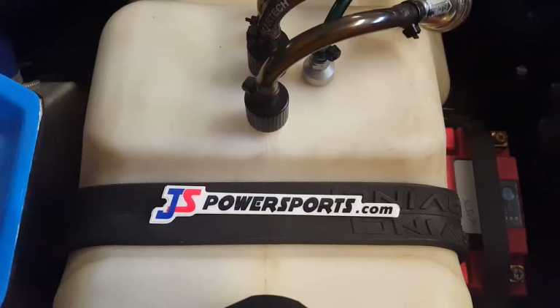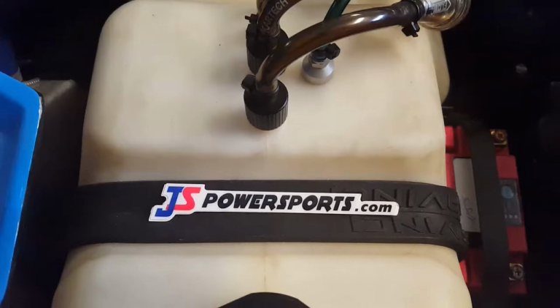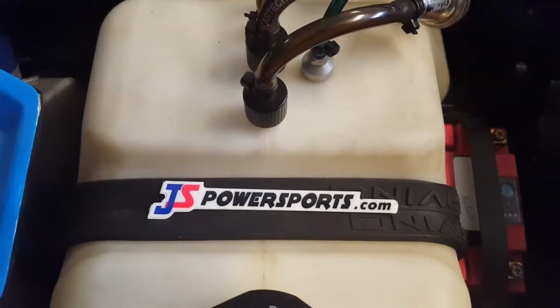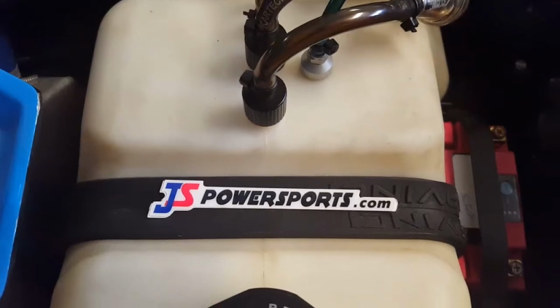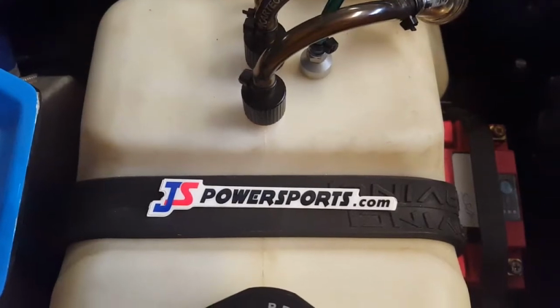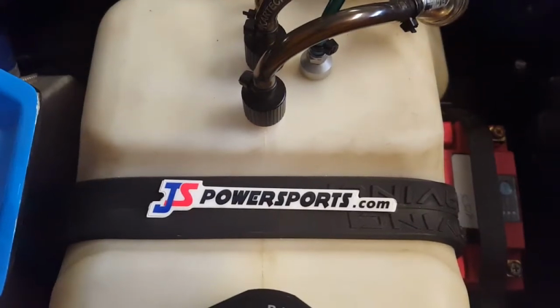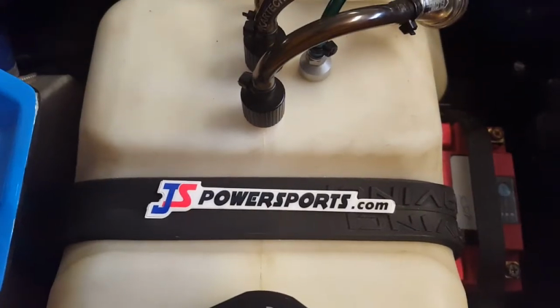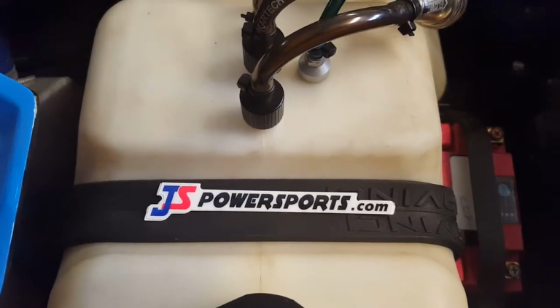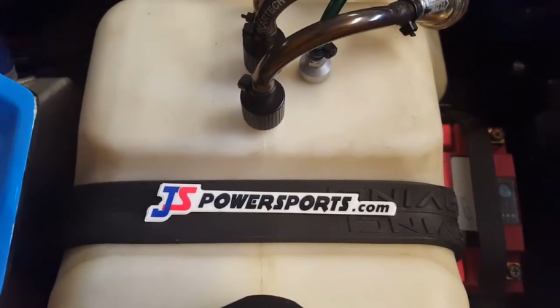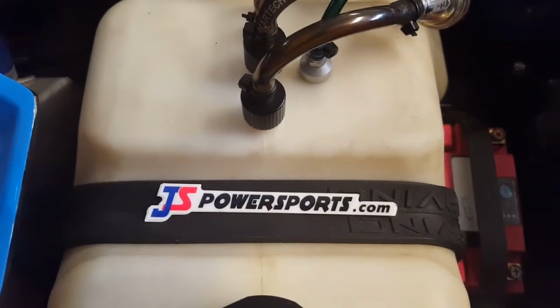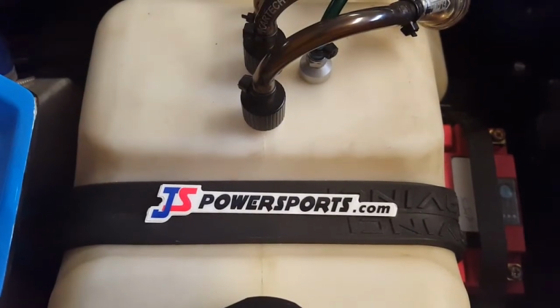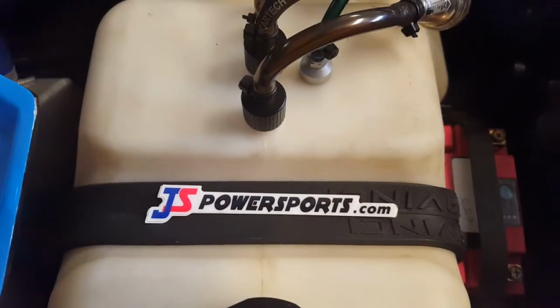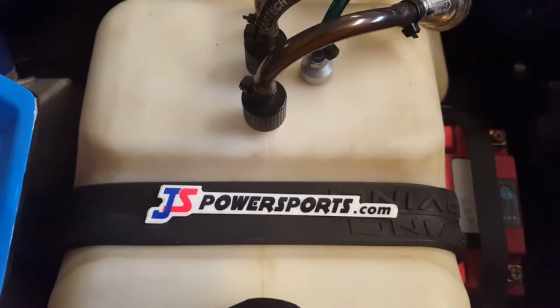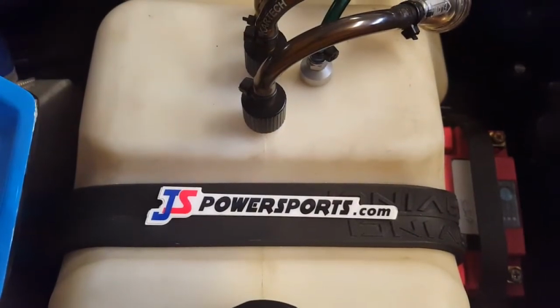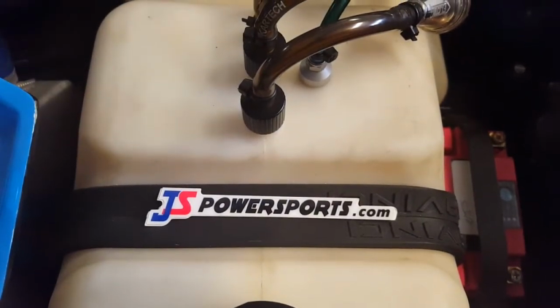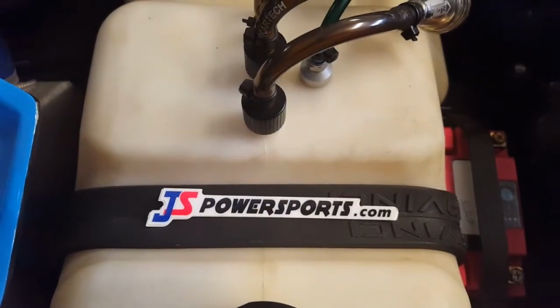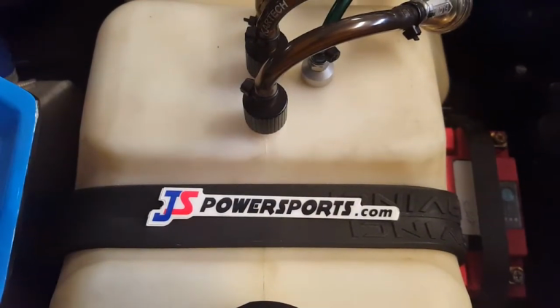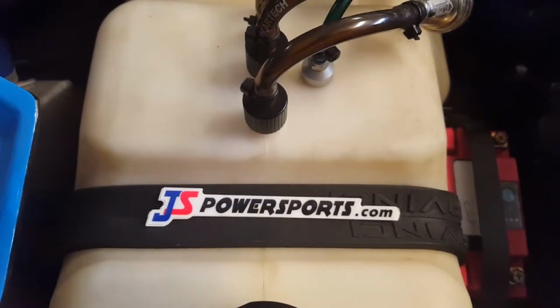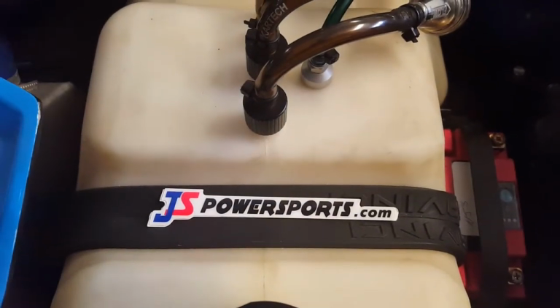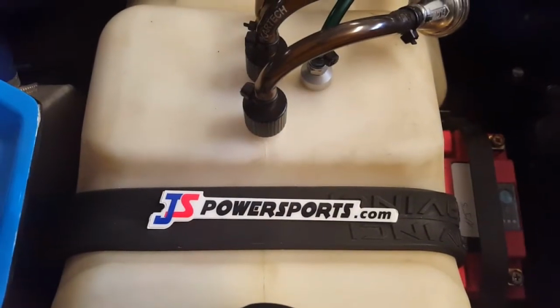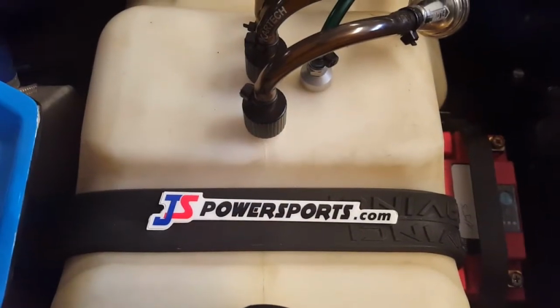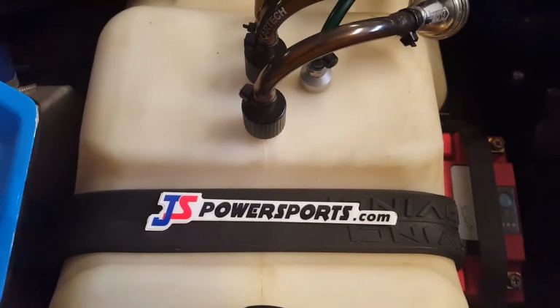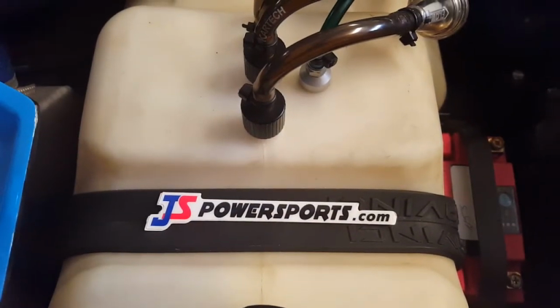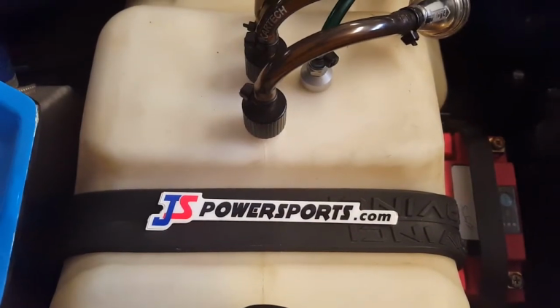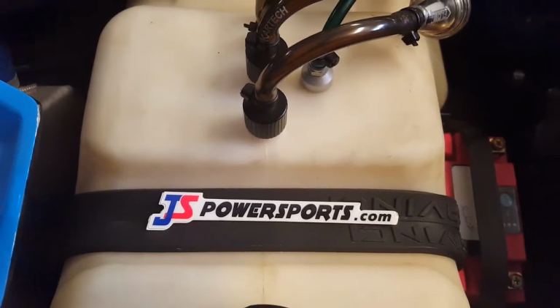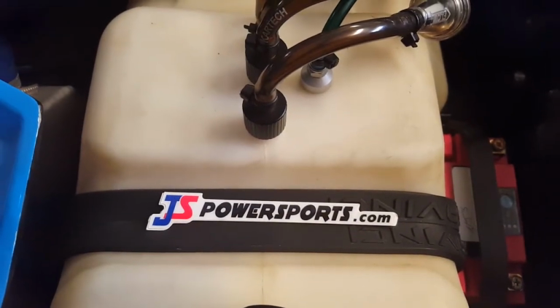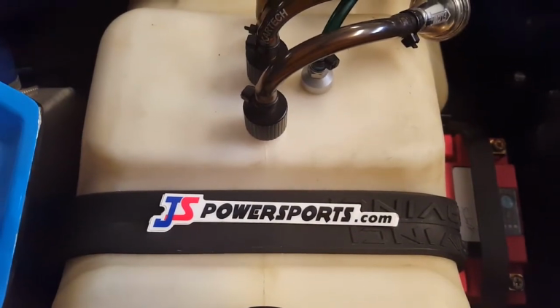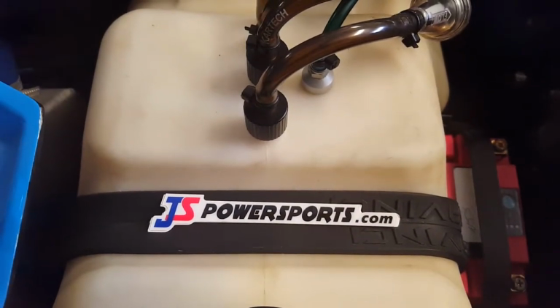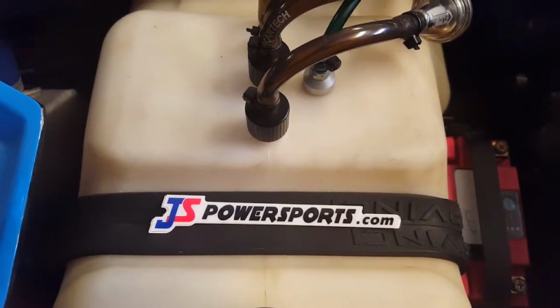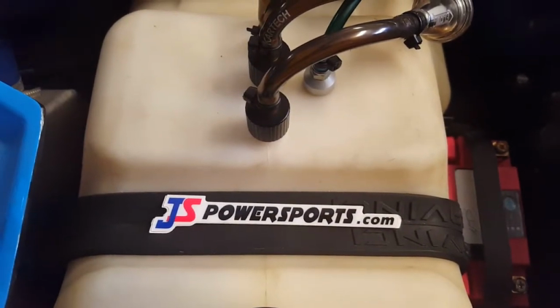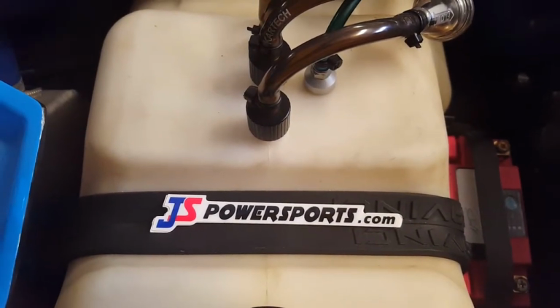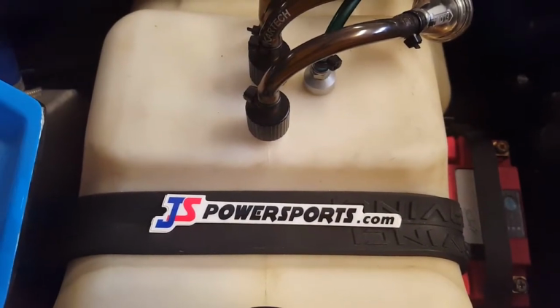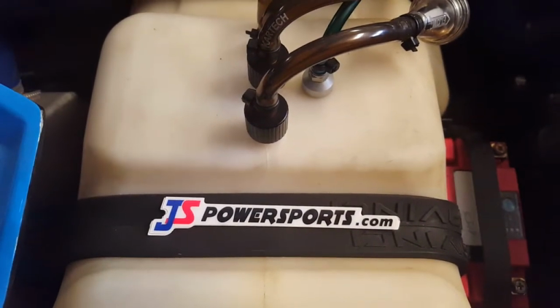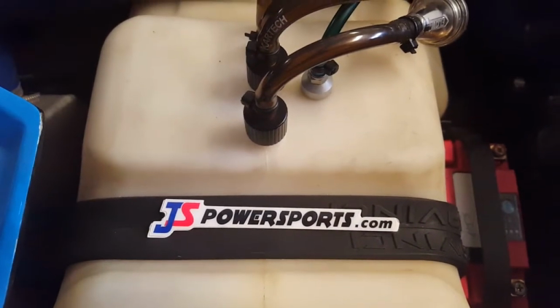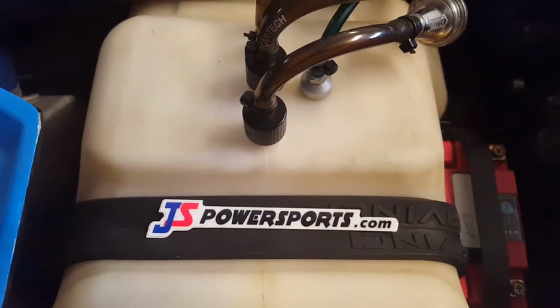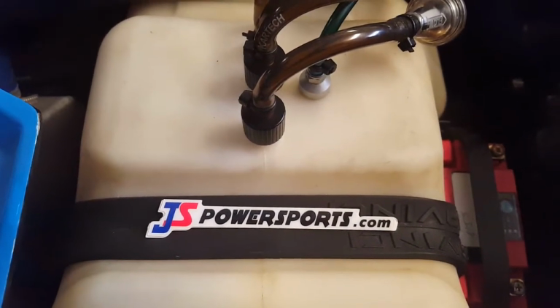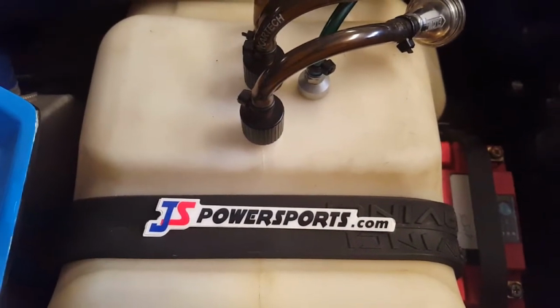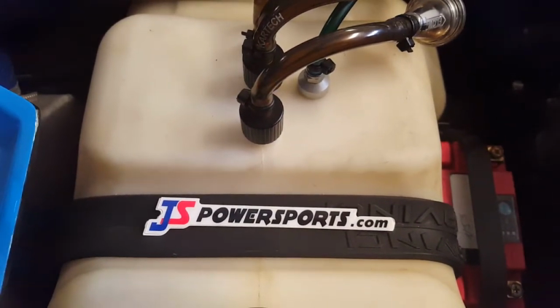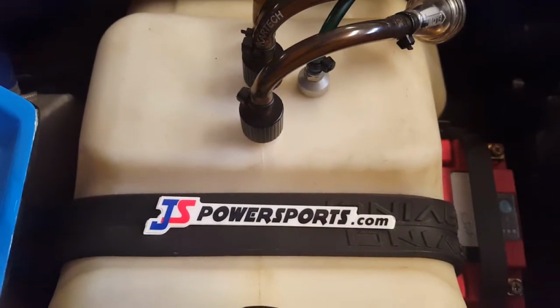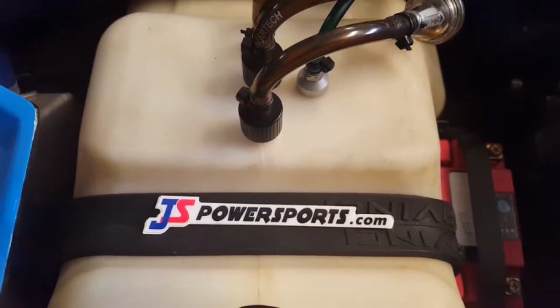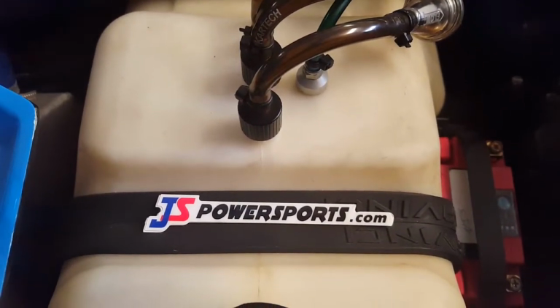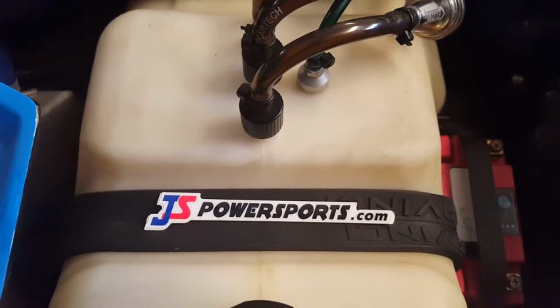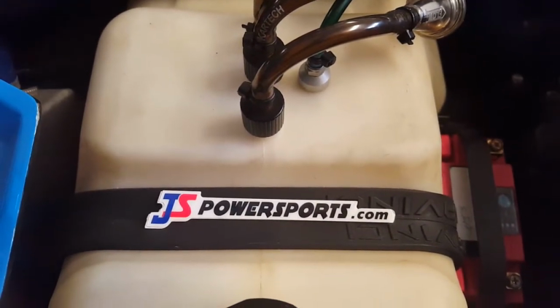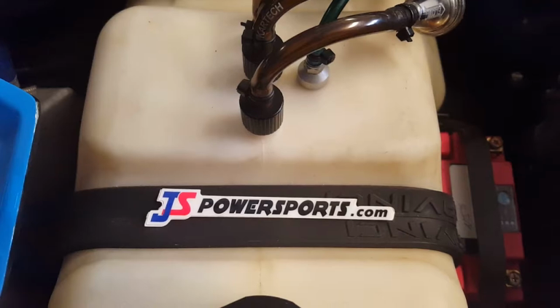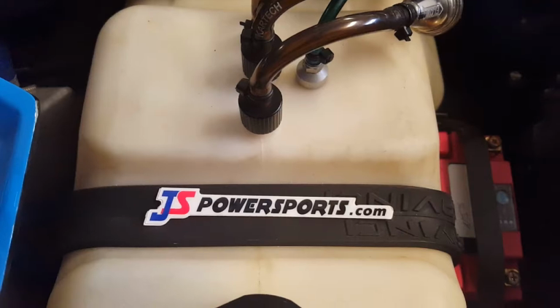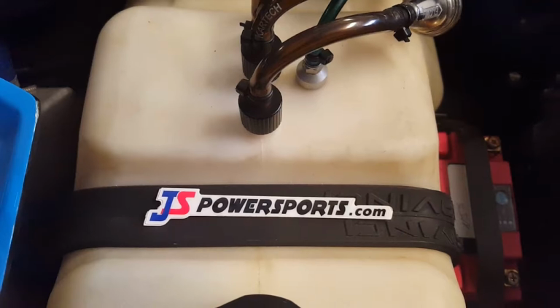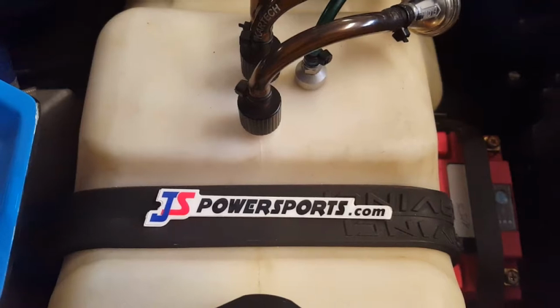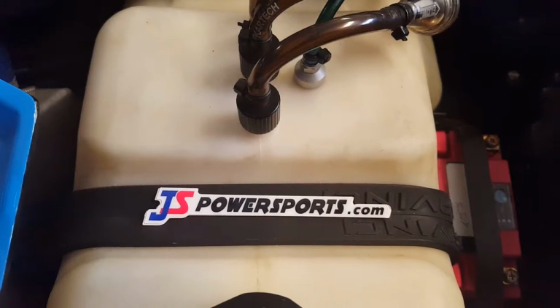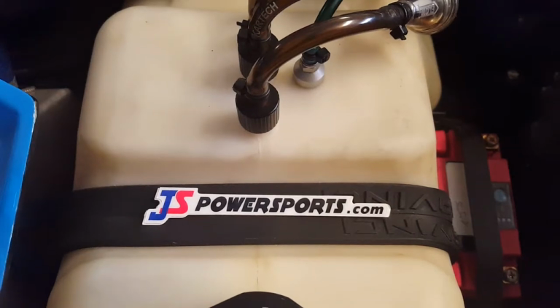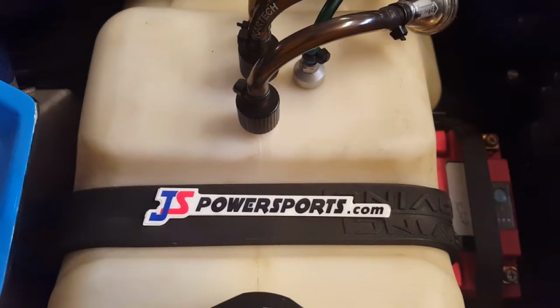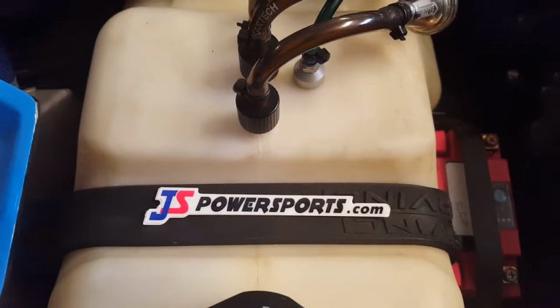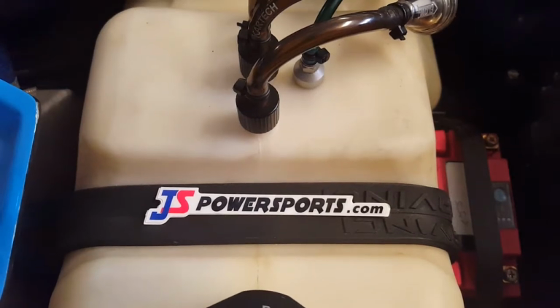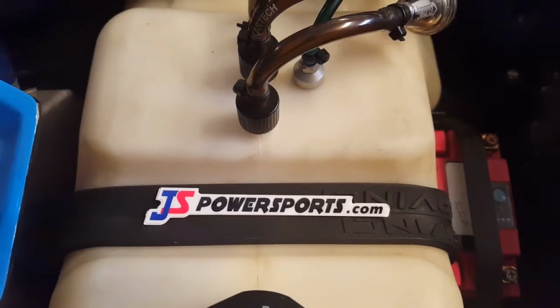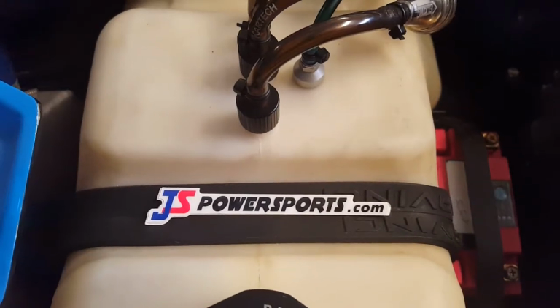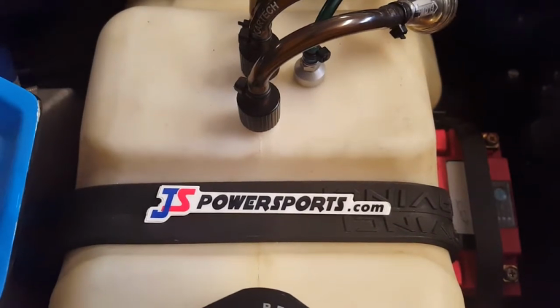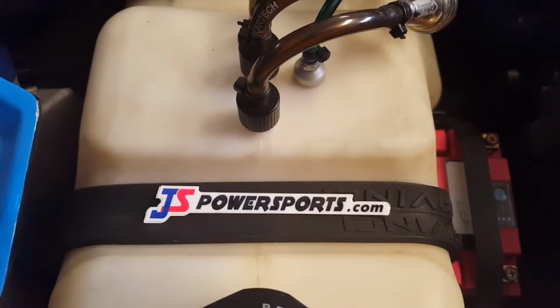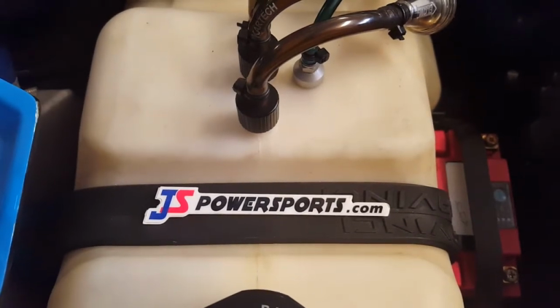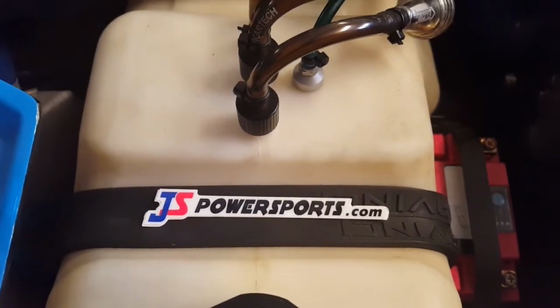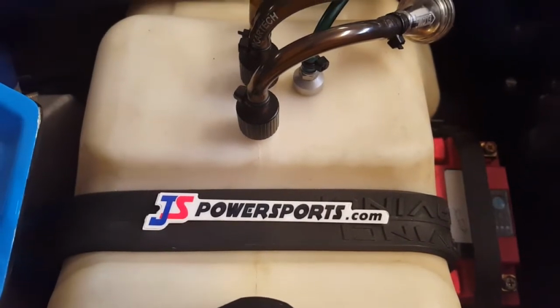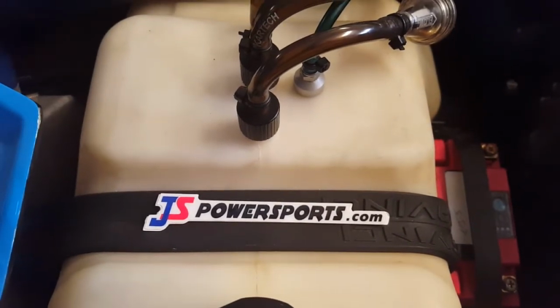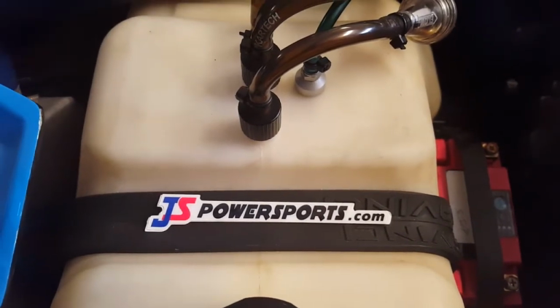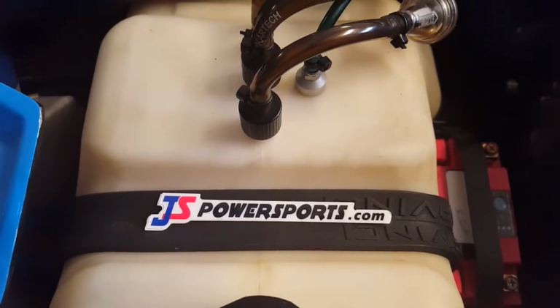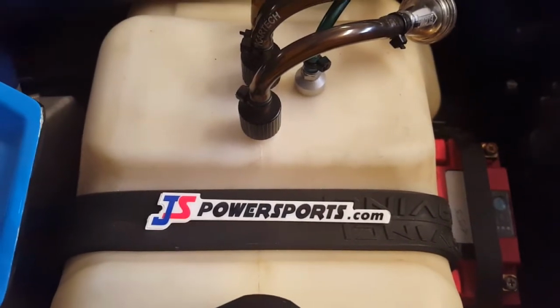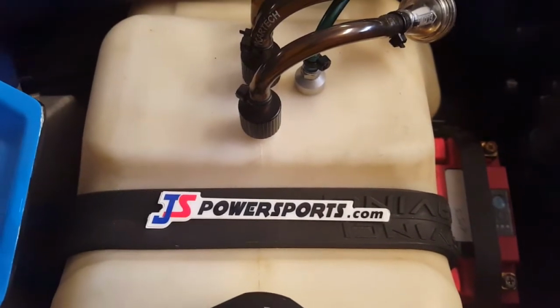Hi guys, Nathan here from JS Power Sports. Thought I'd shoot a little video on how to hook up the pressure relief valves on the crash jet skis.